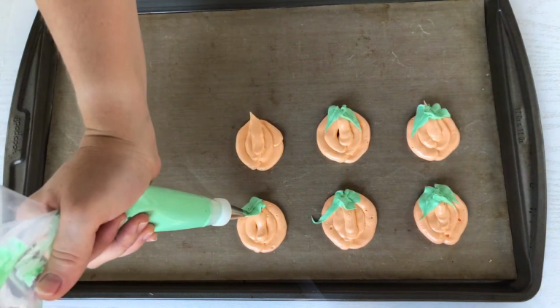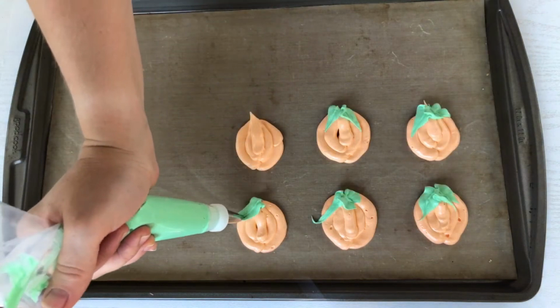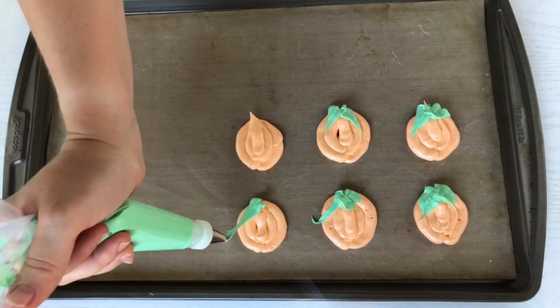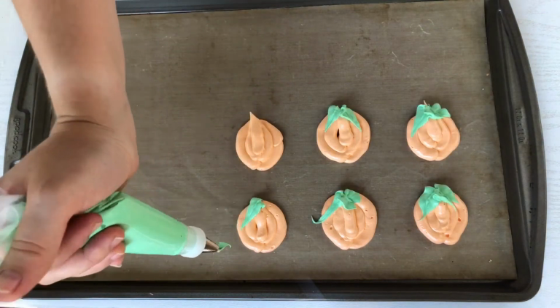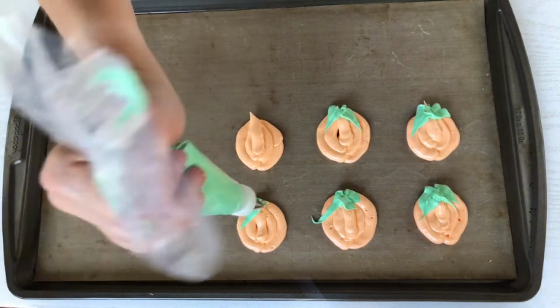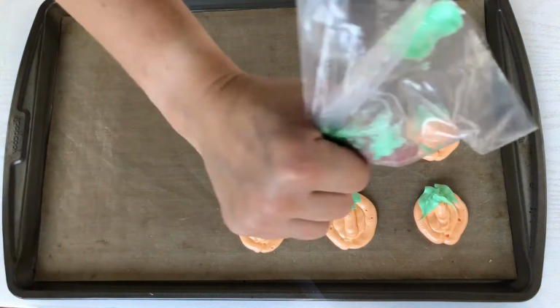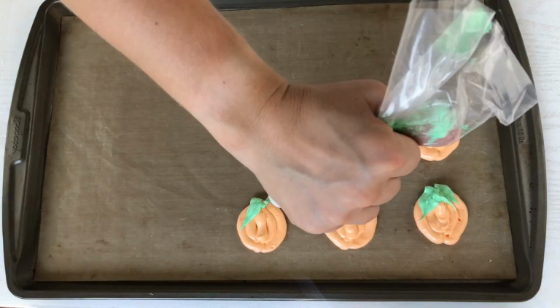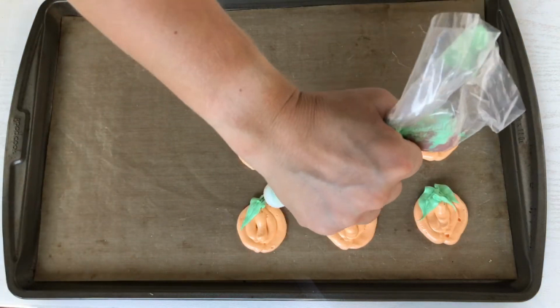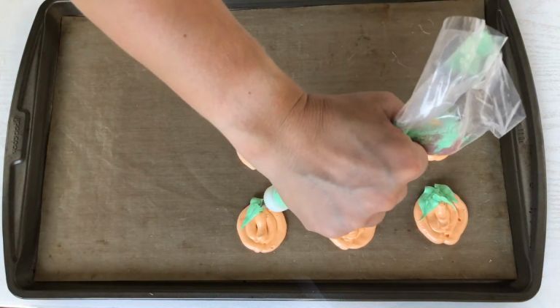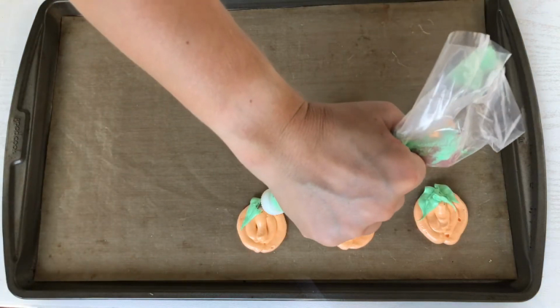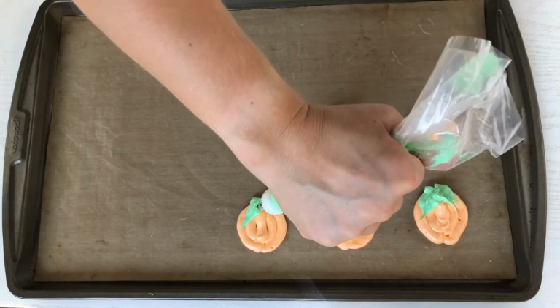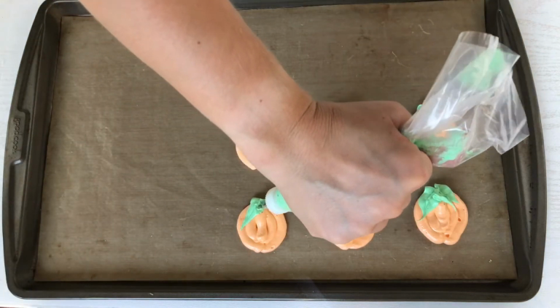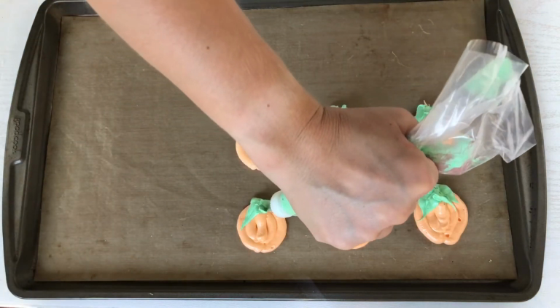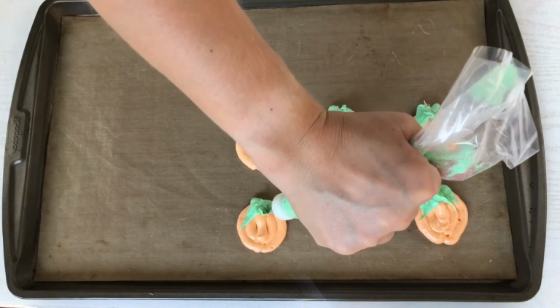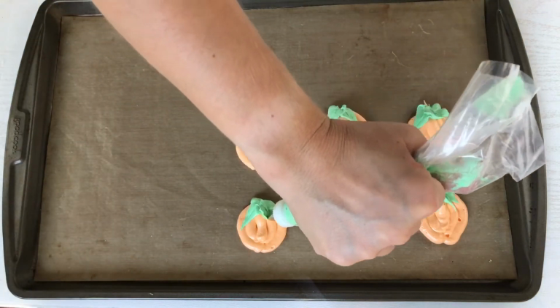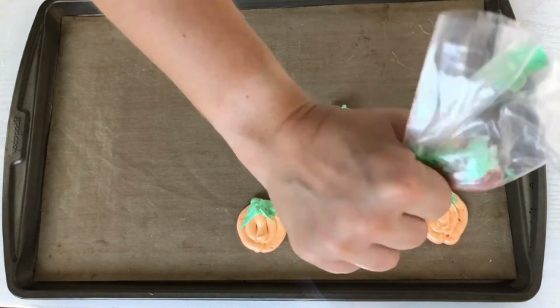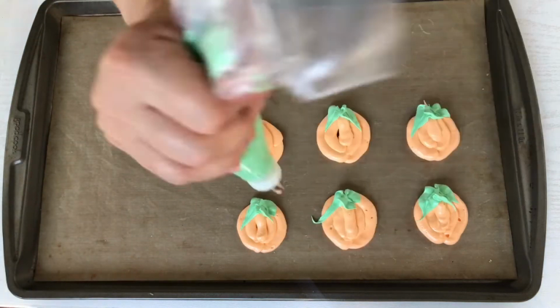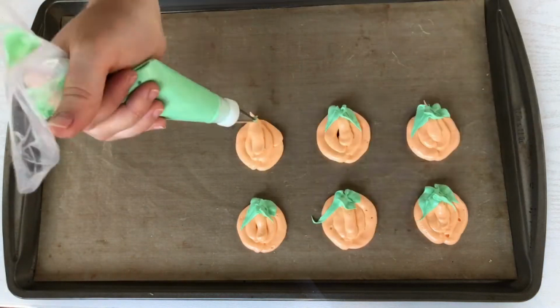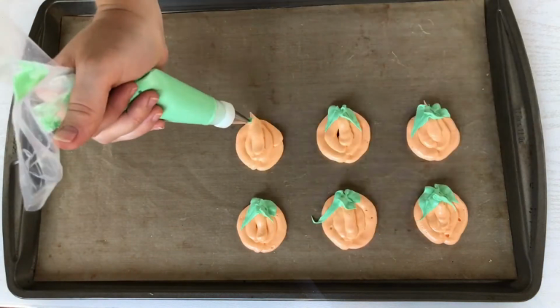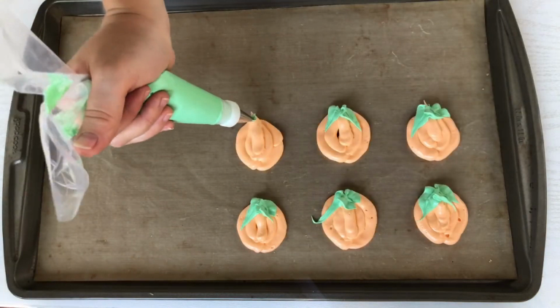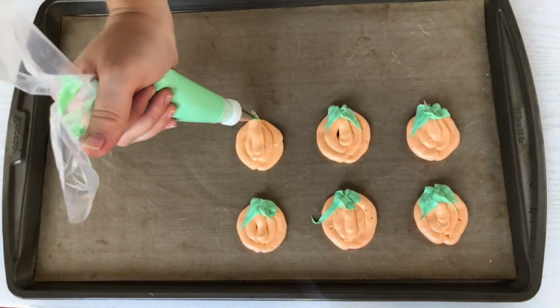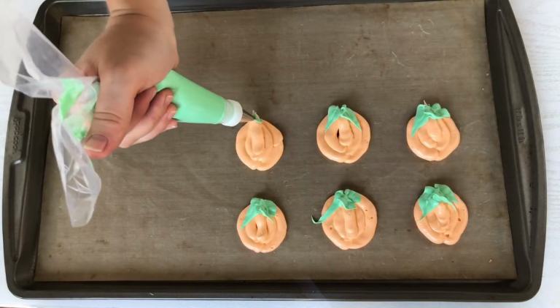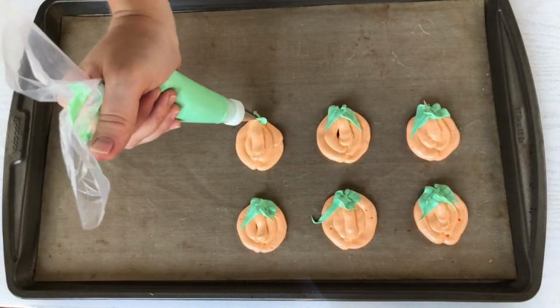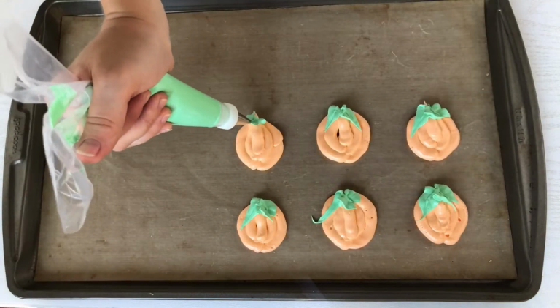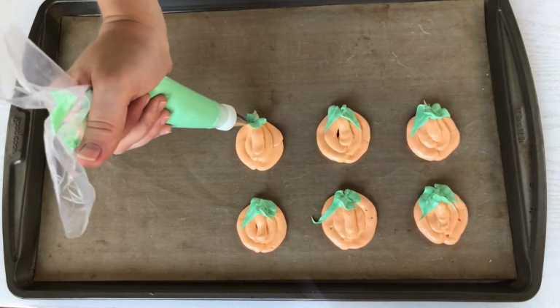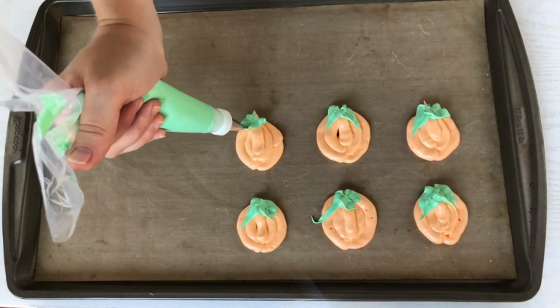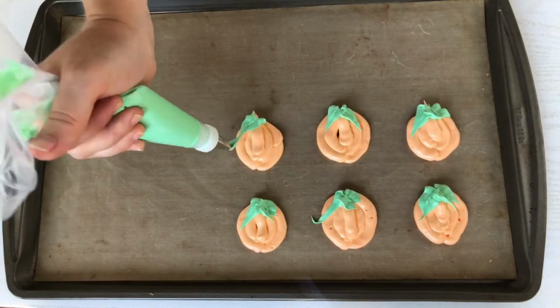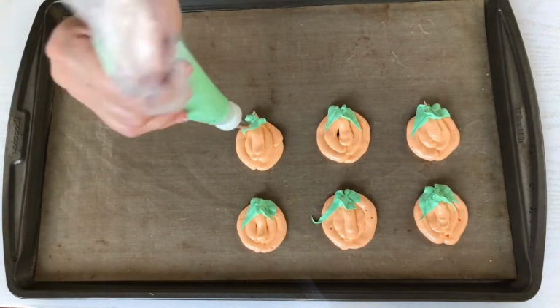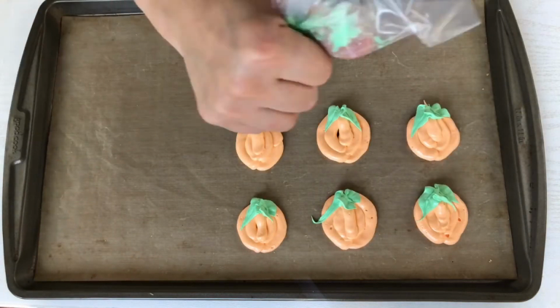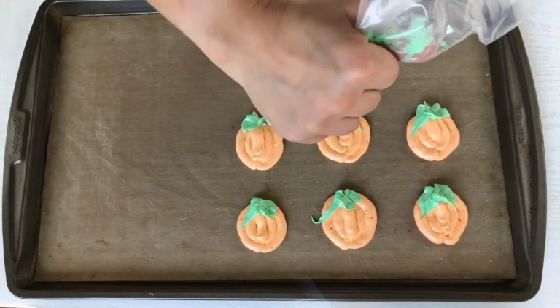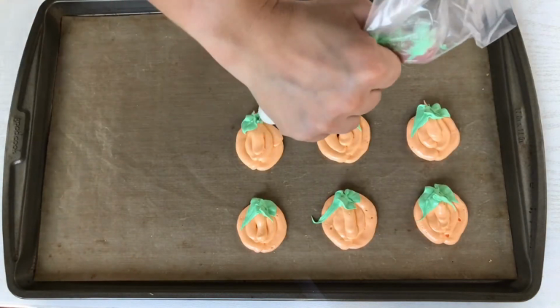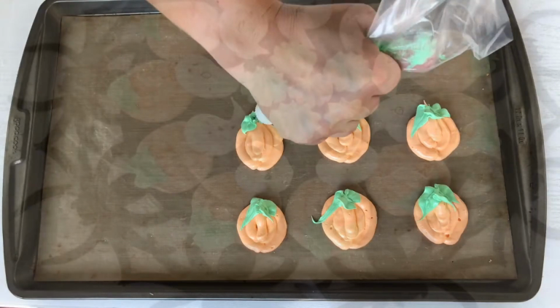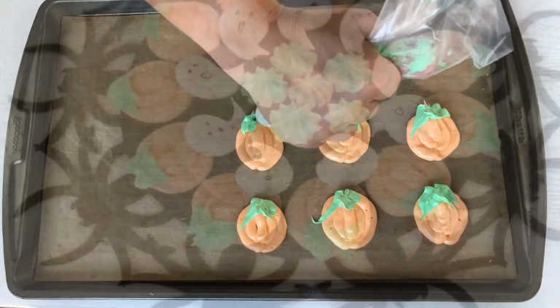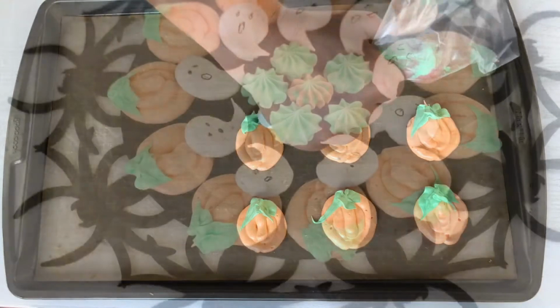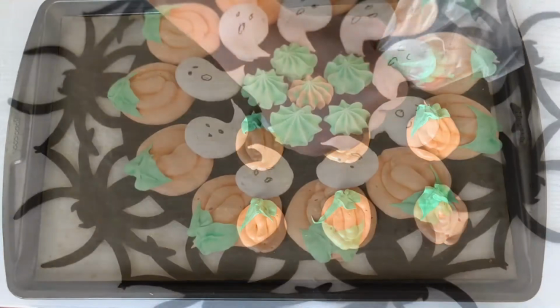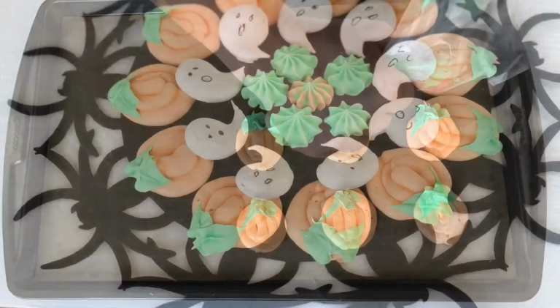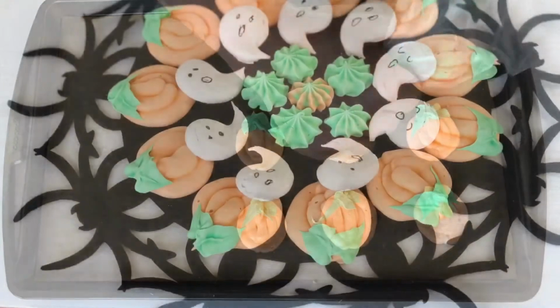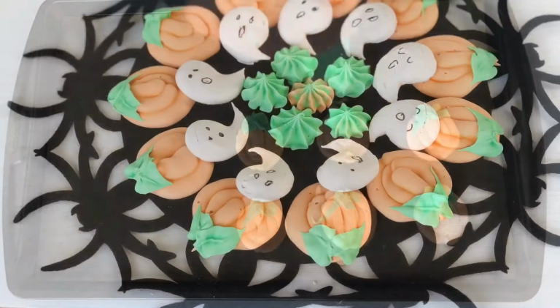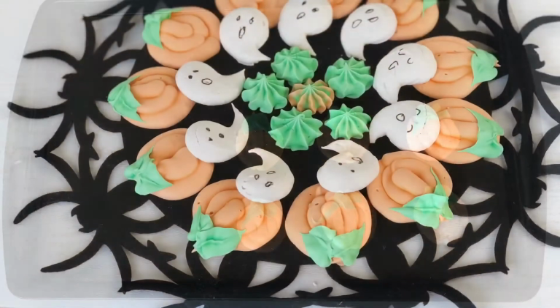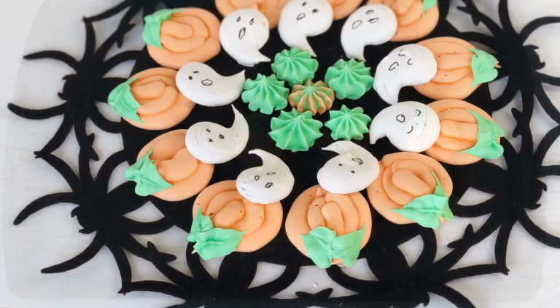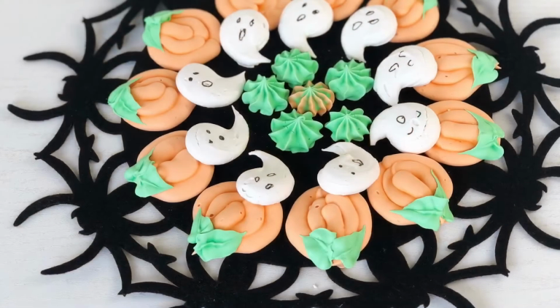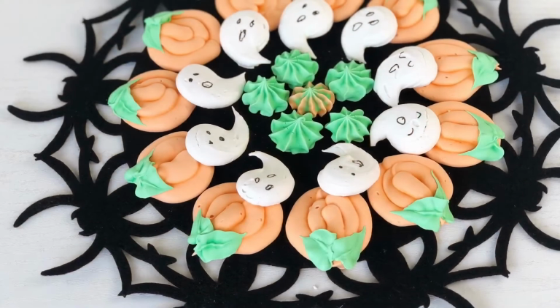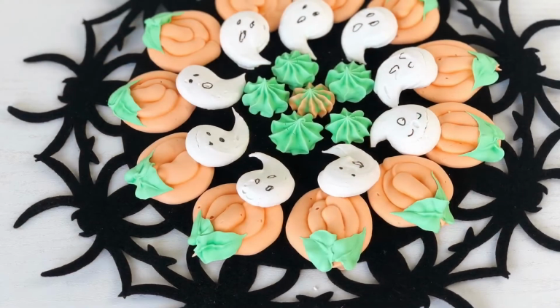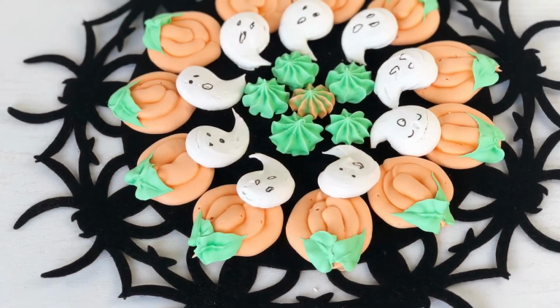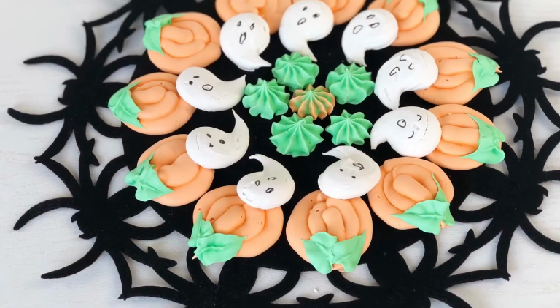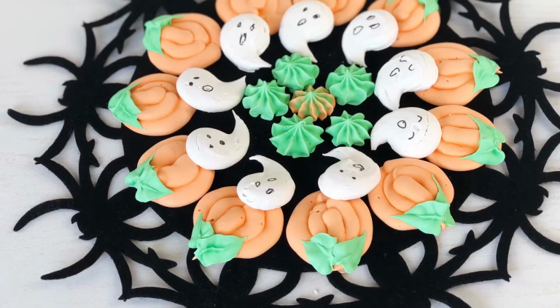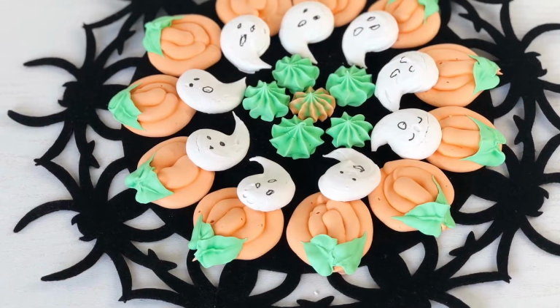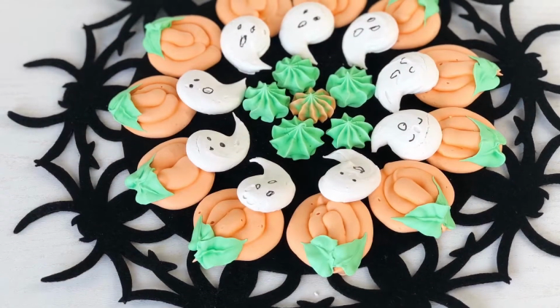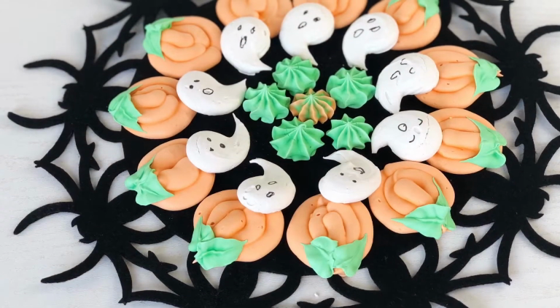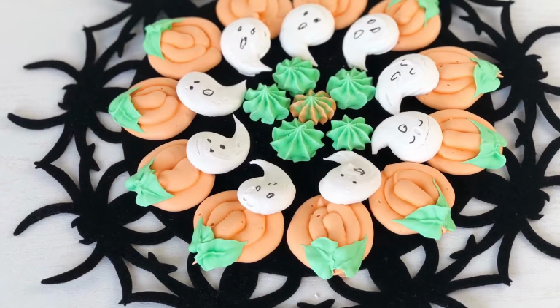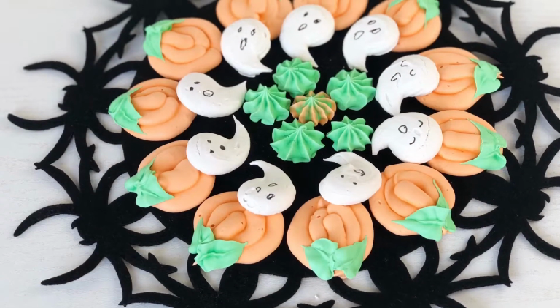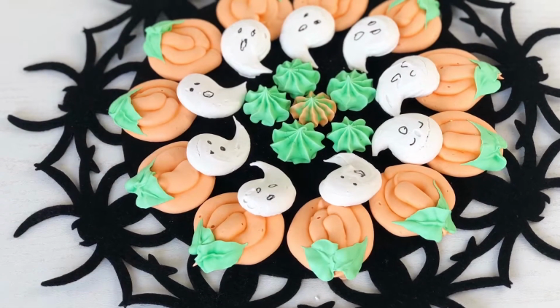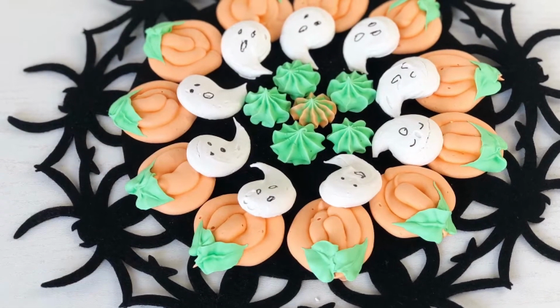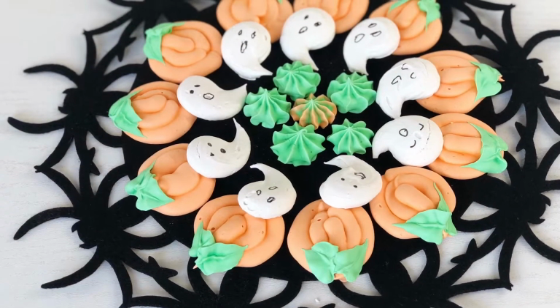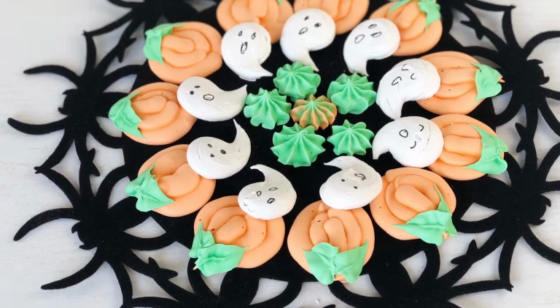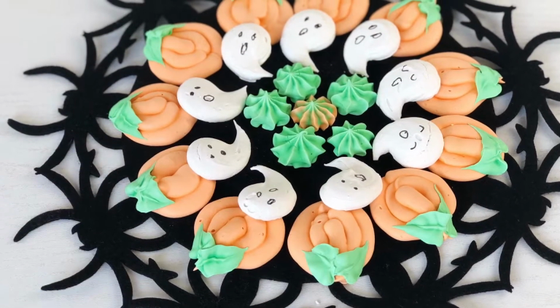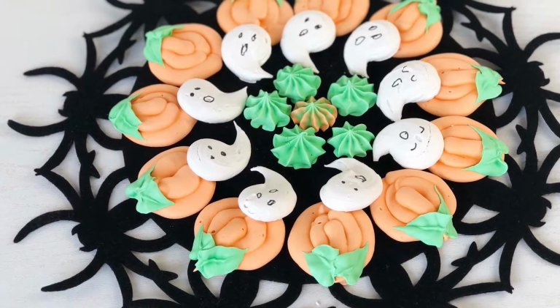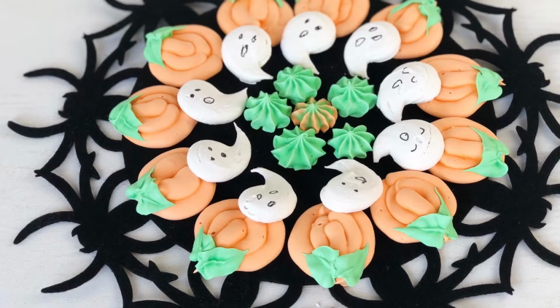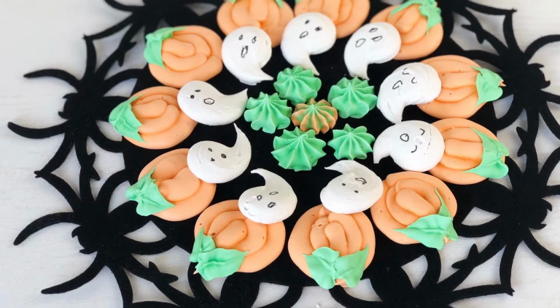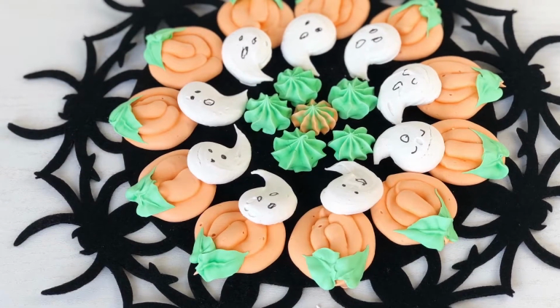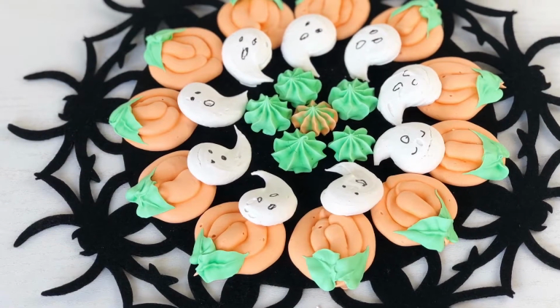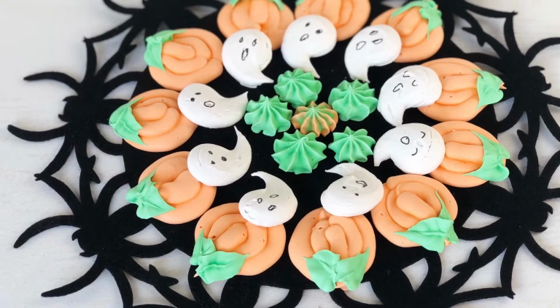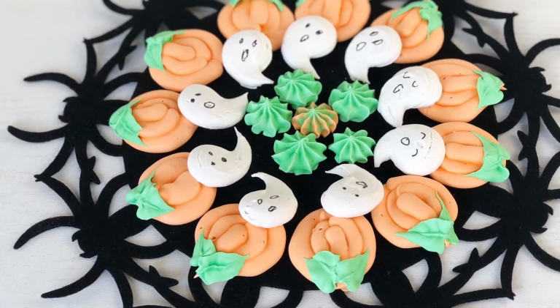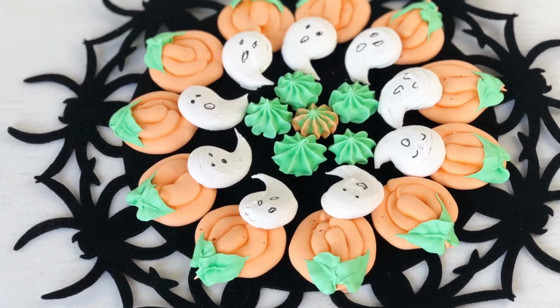Swiss meringue can be used as a frosting for cakes and cupcakes, a topping for pie, or in our case to make meringue cookies.